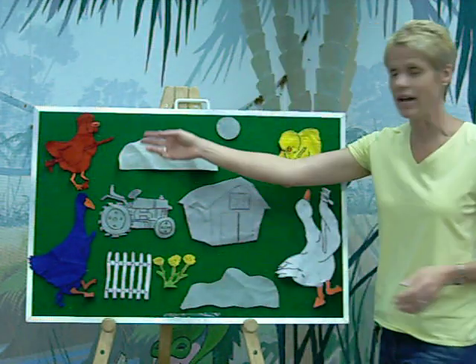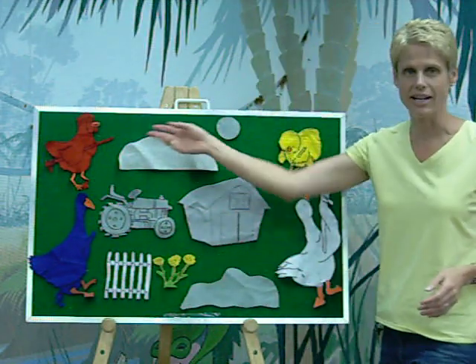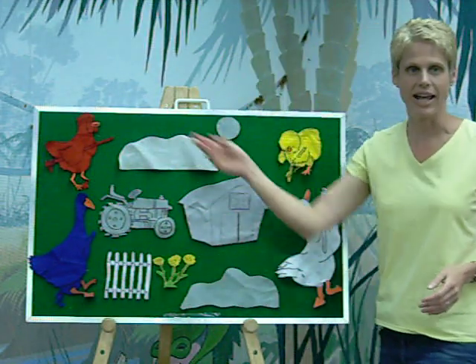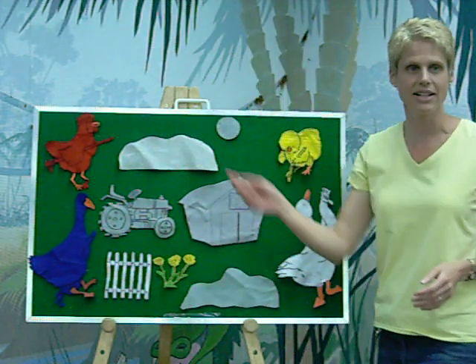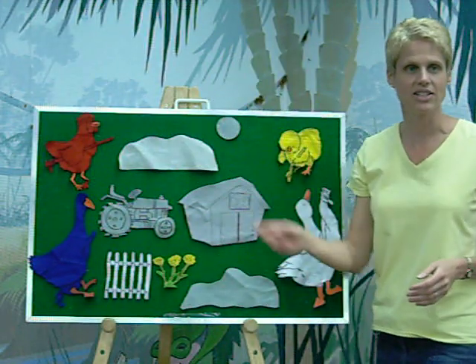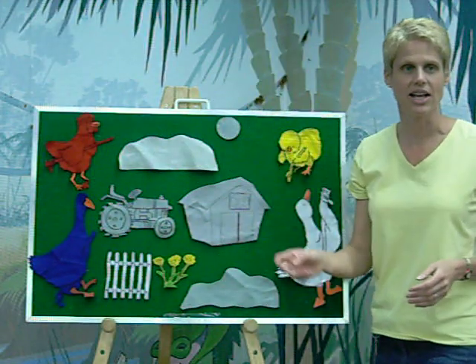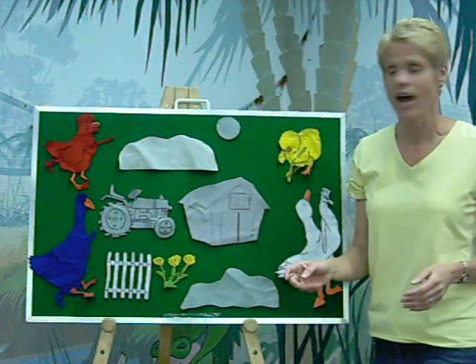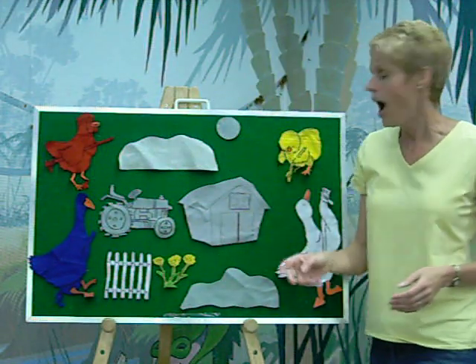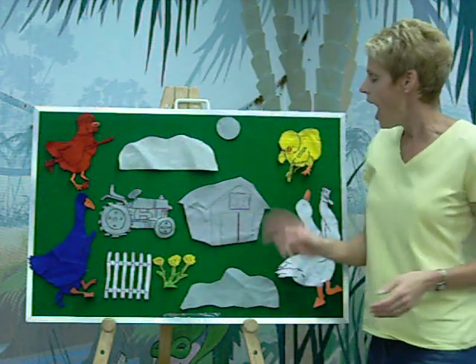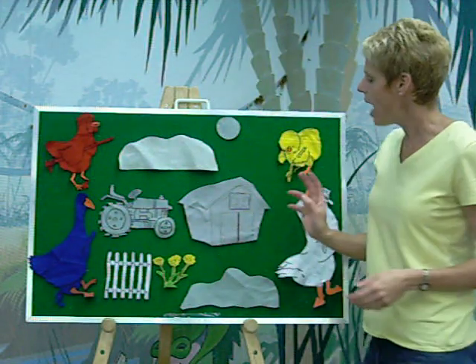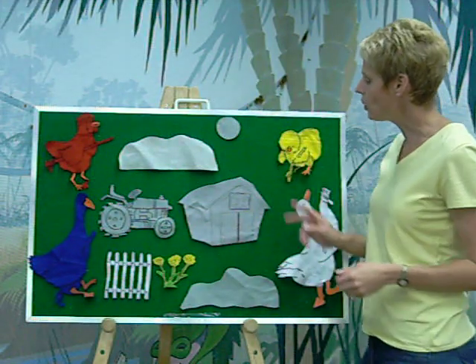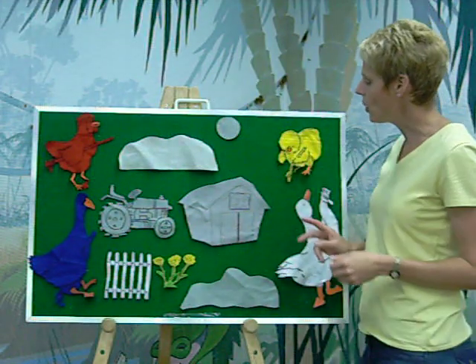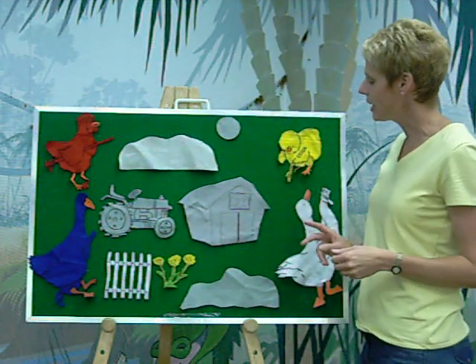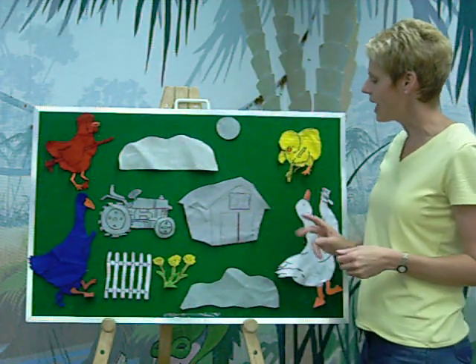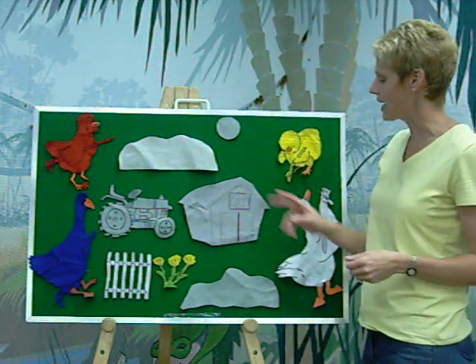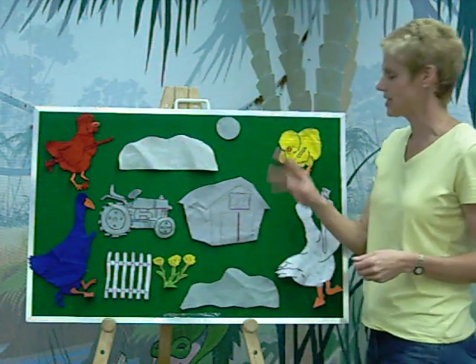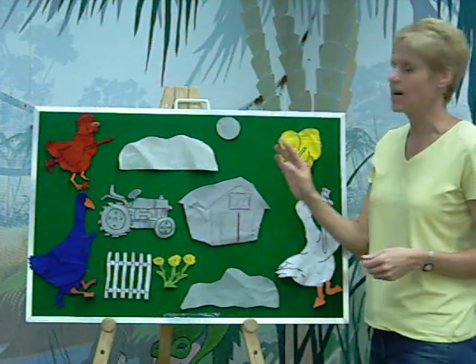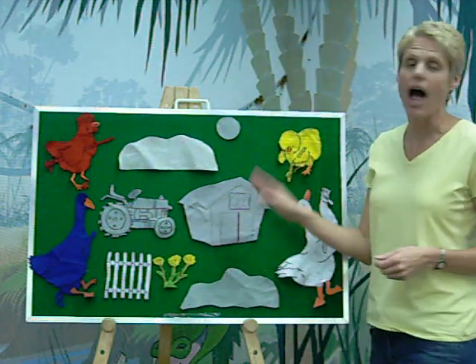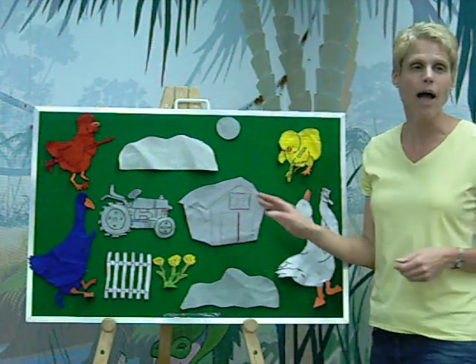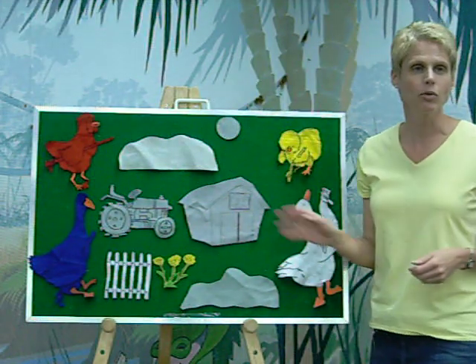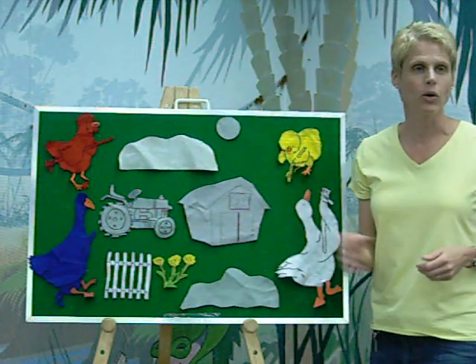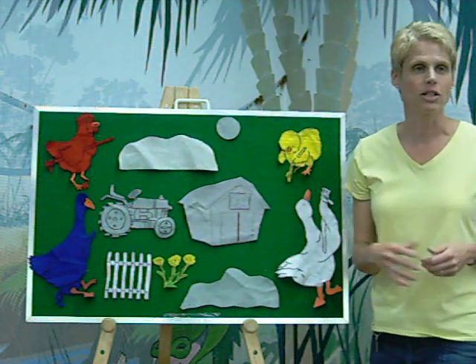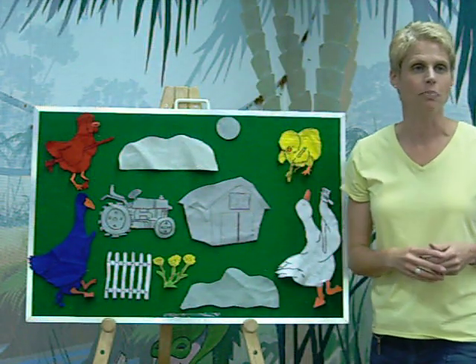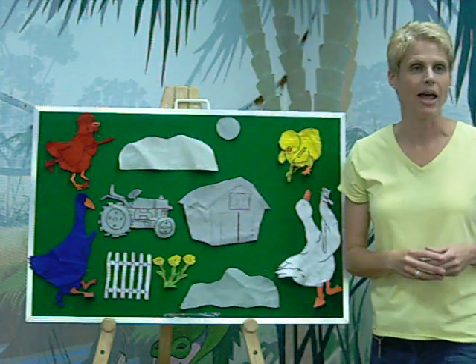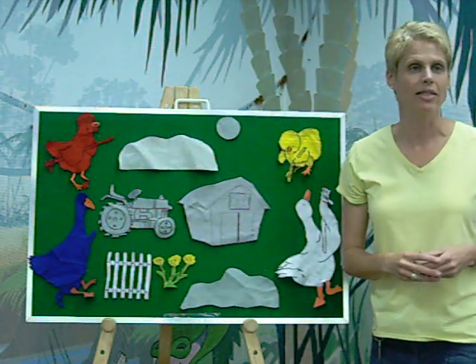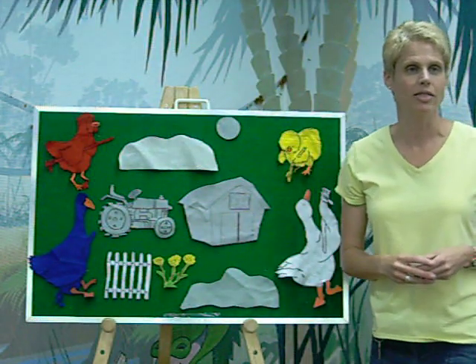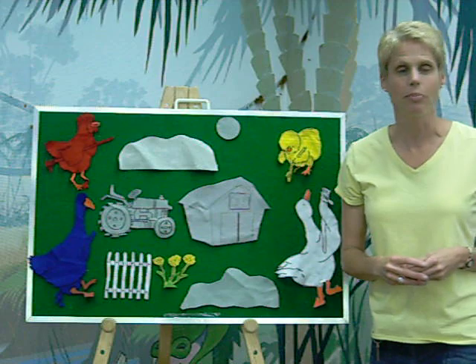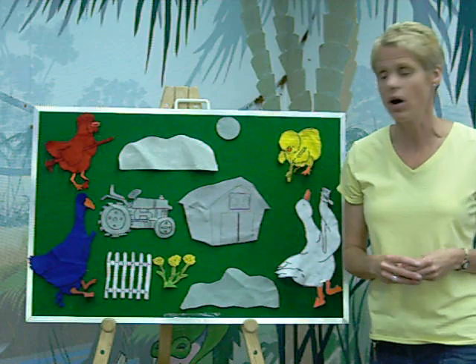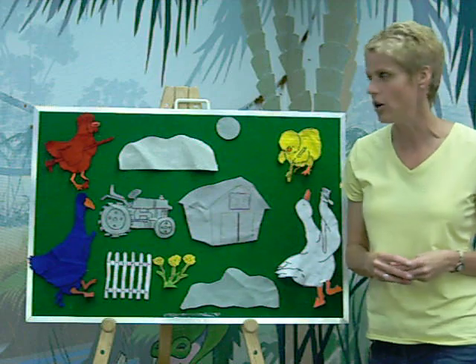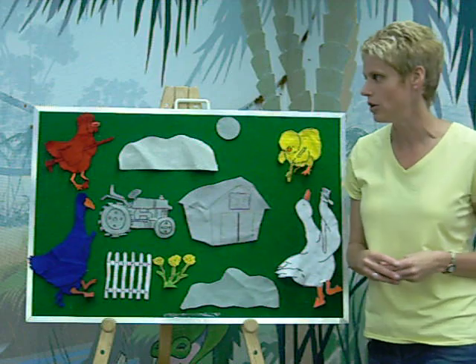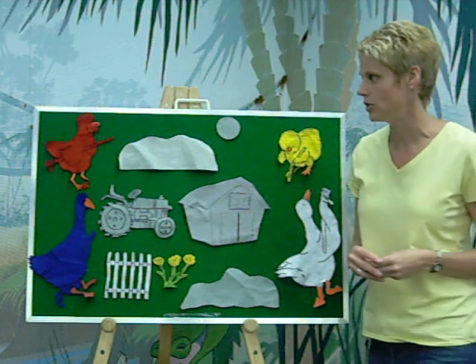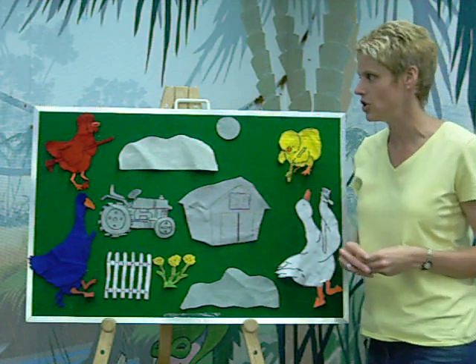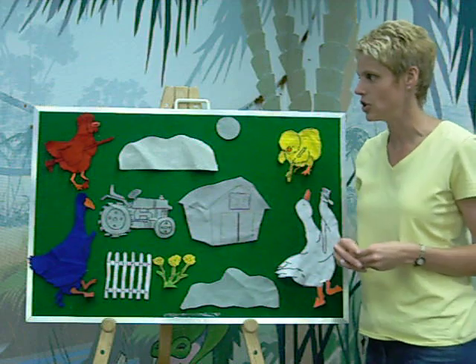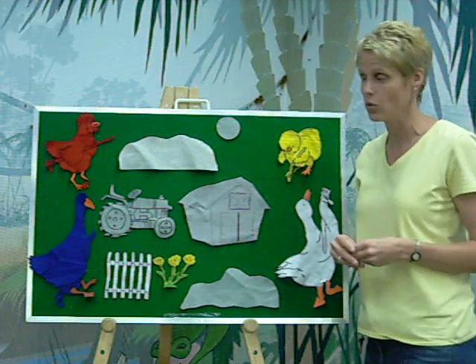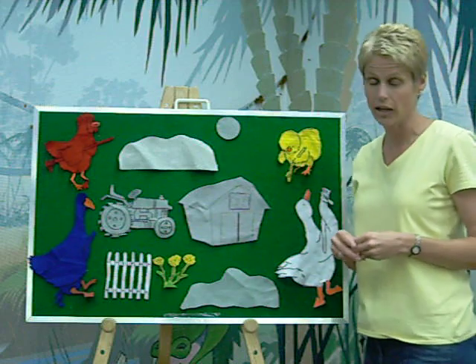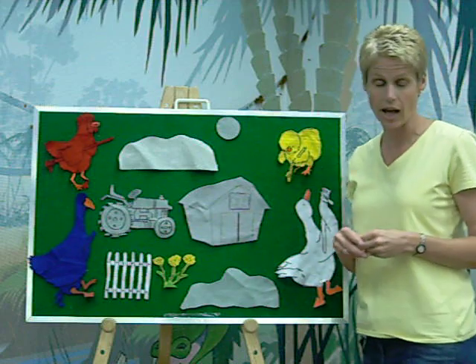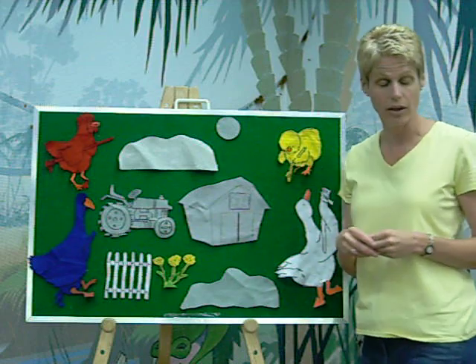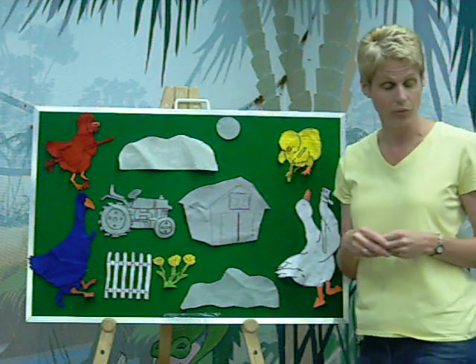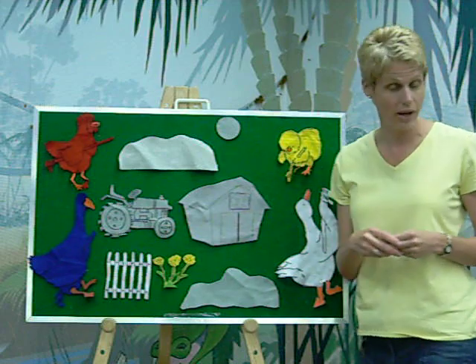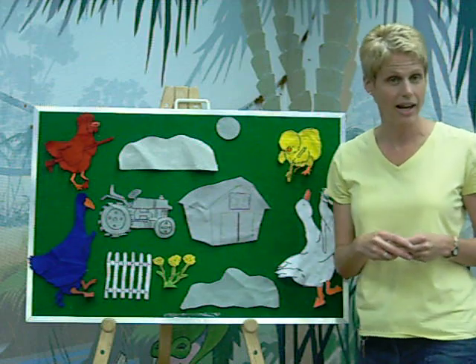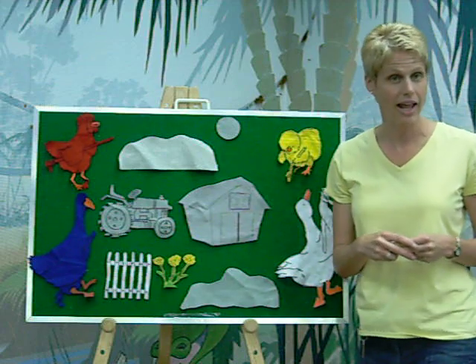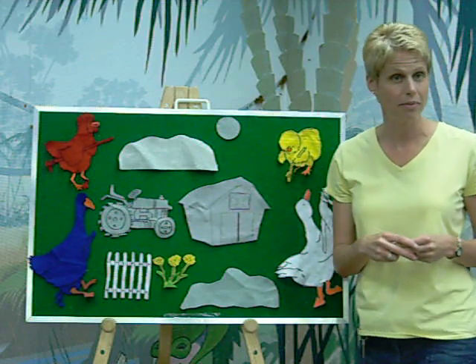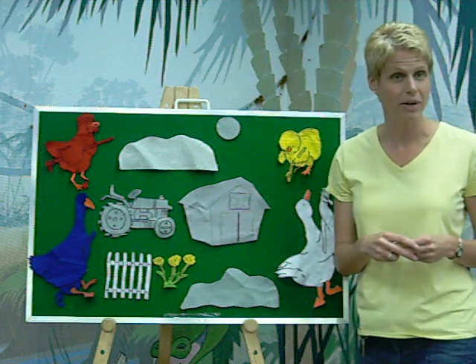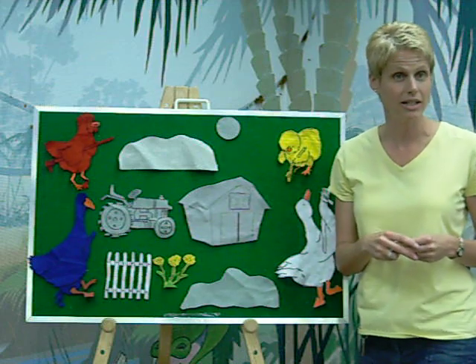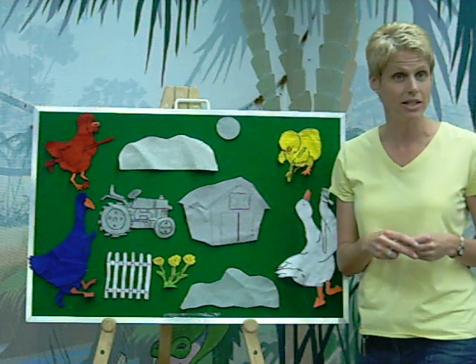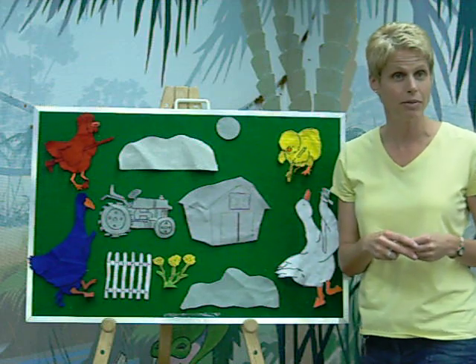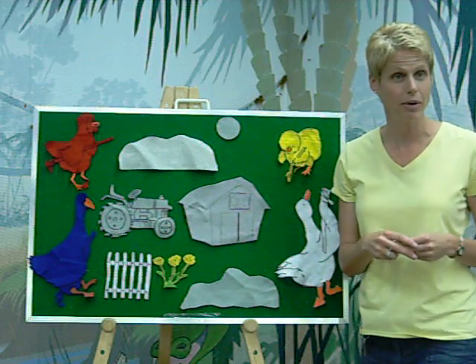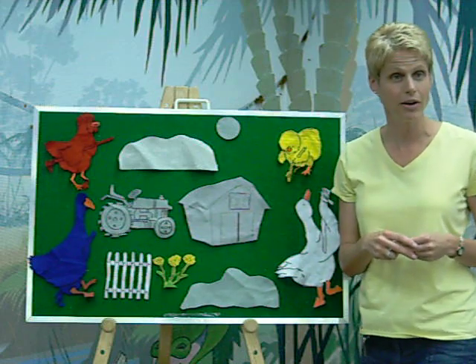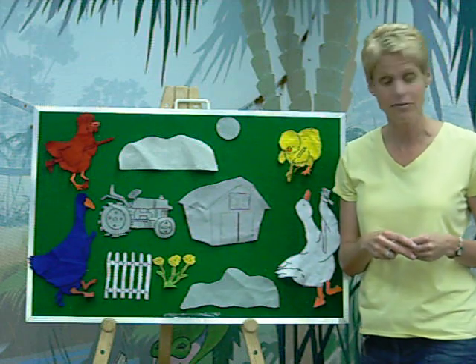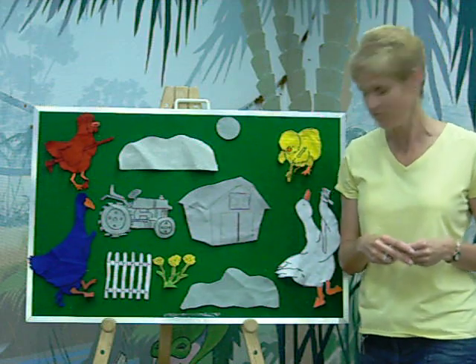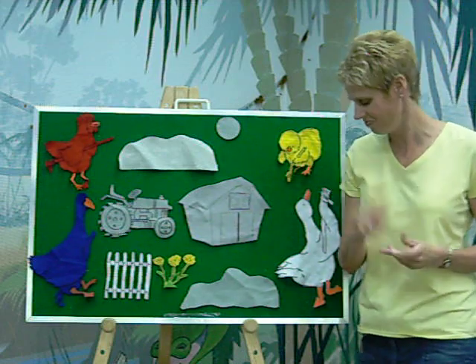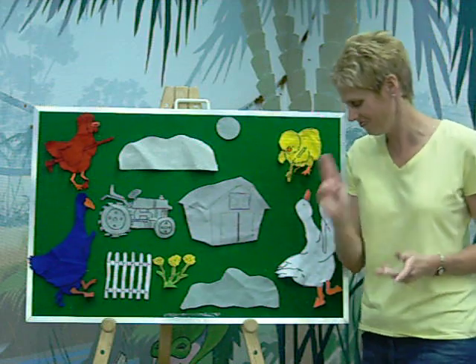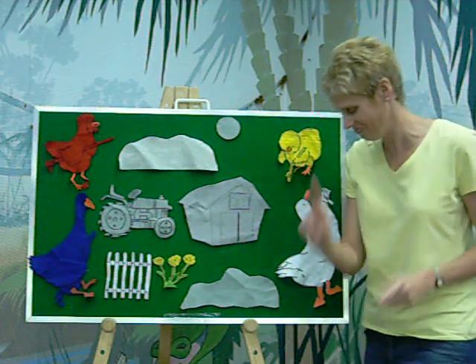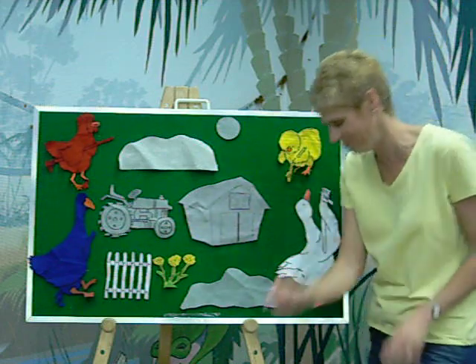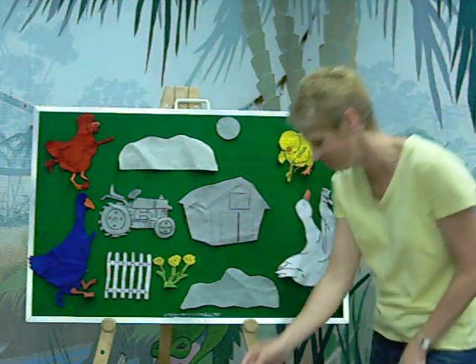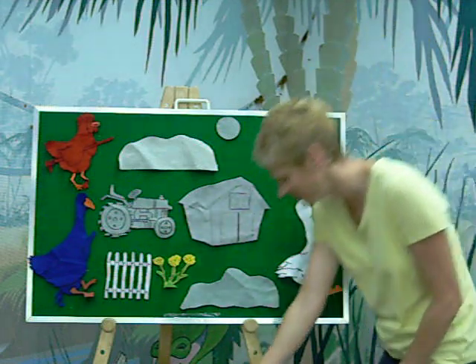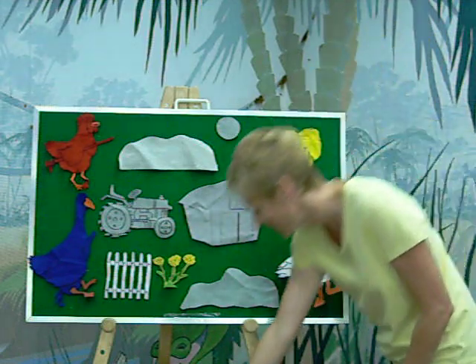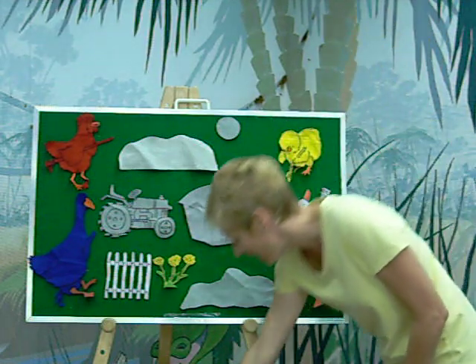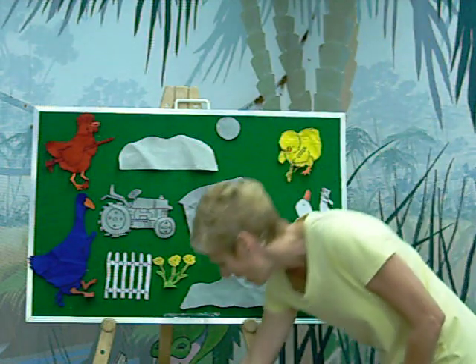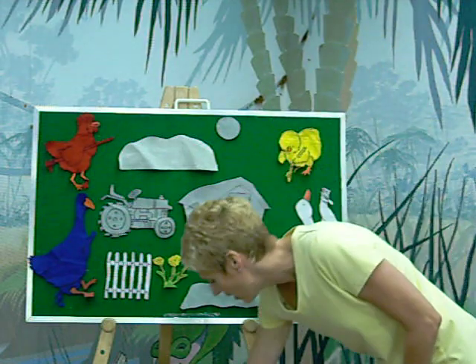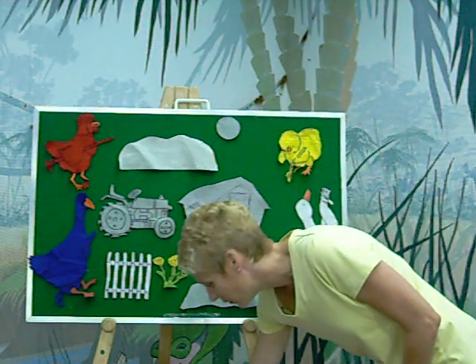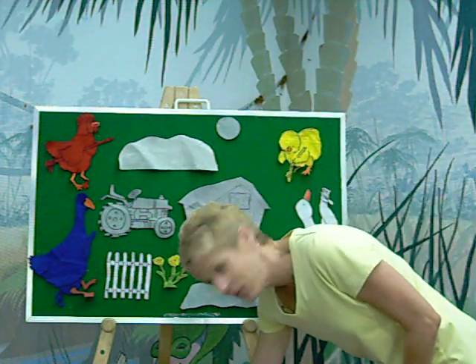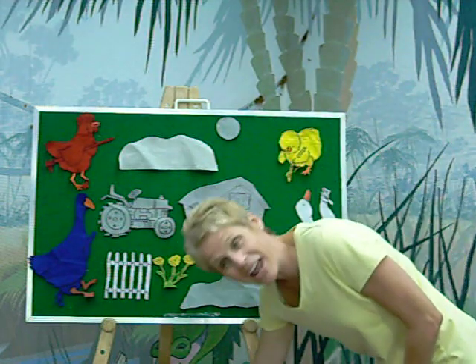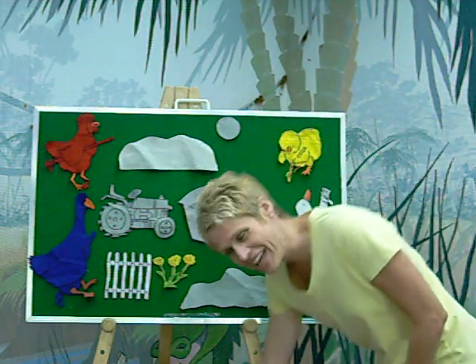Red Hen said, I'm going next. I'm going to paint the barn. Do you know what color Red Hen painted the barn? Red.